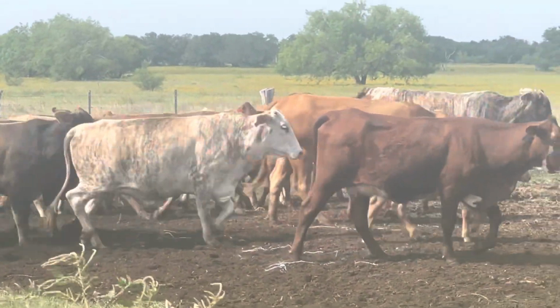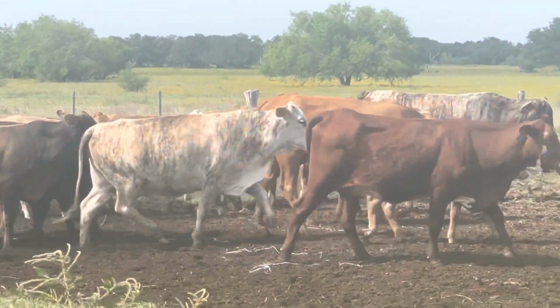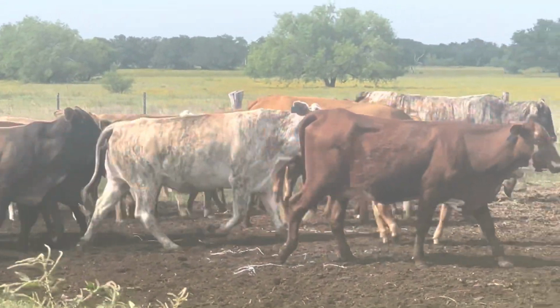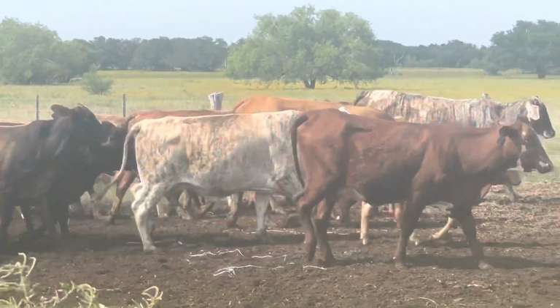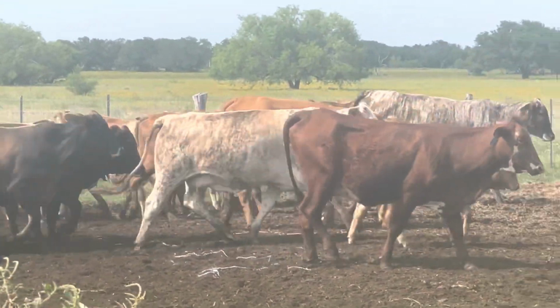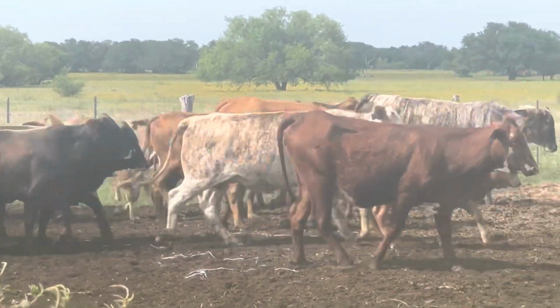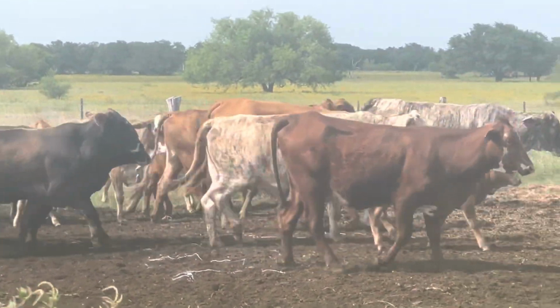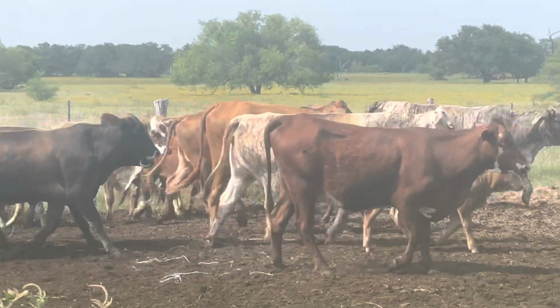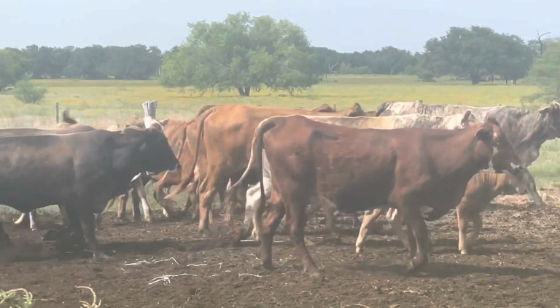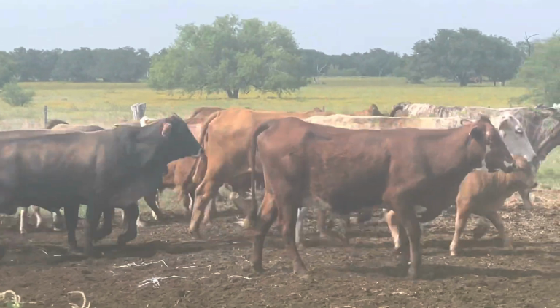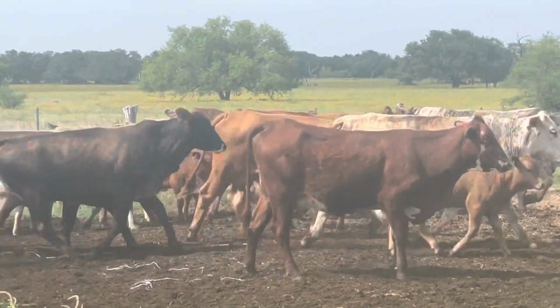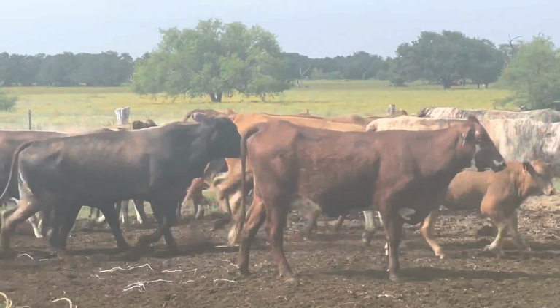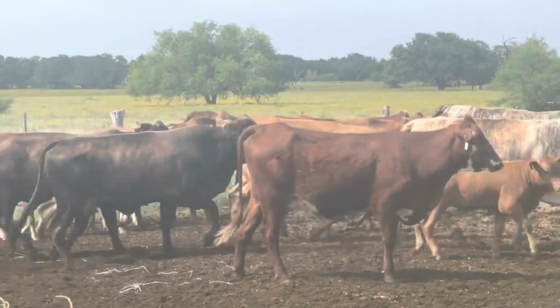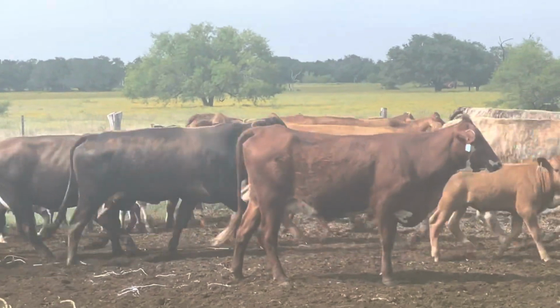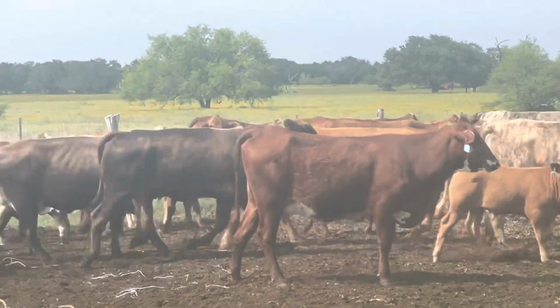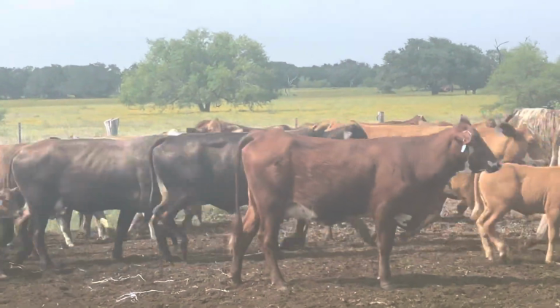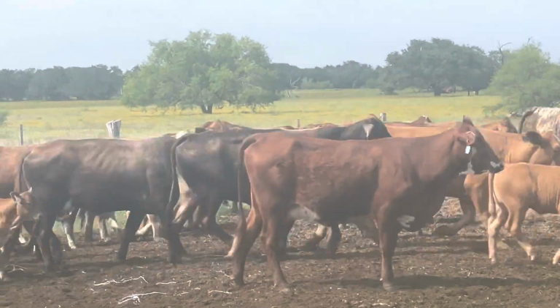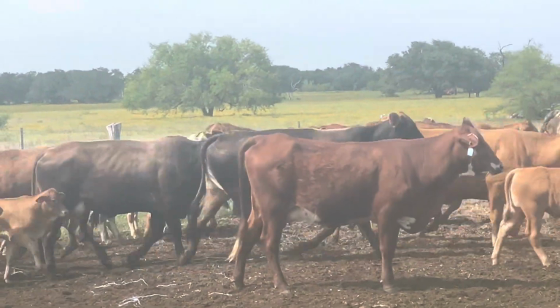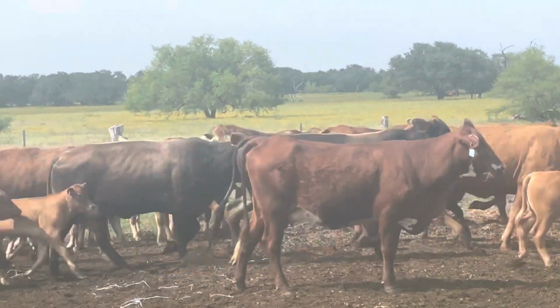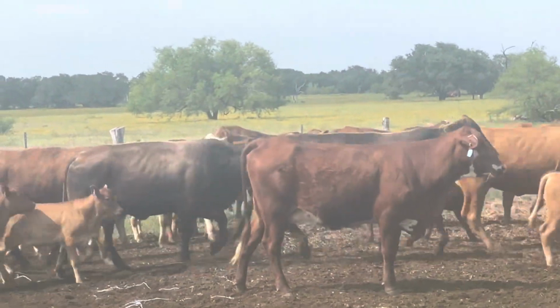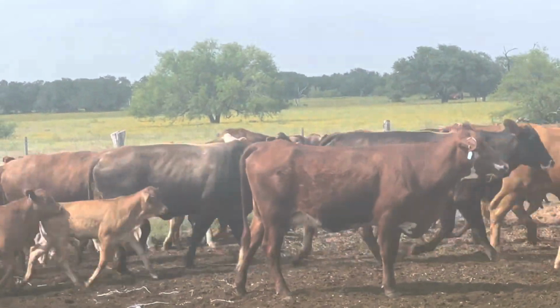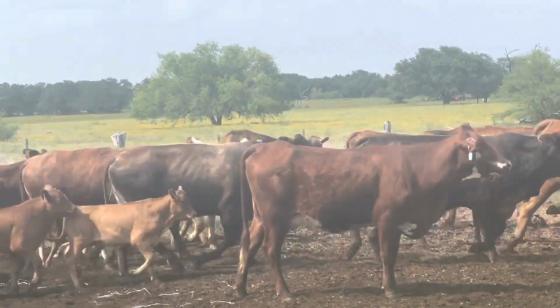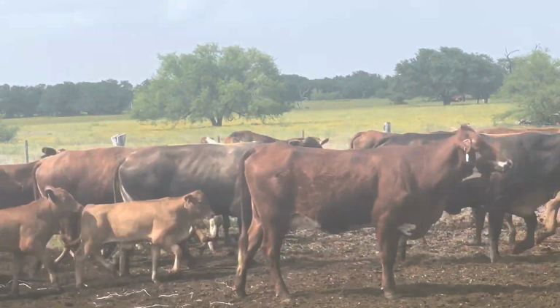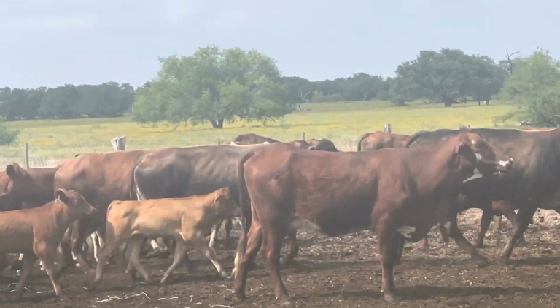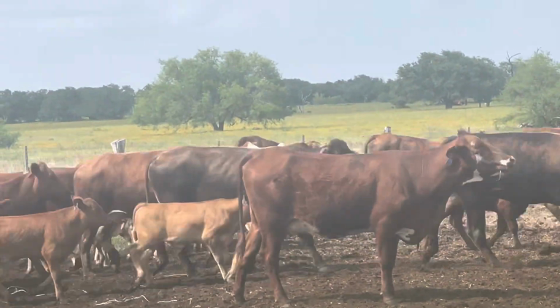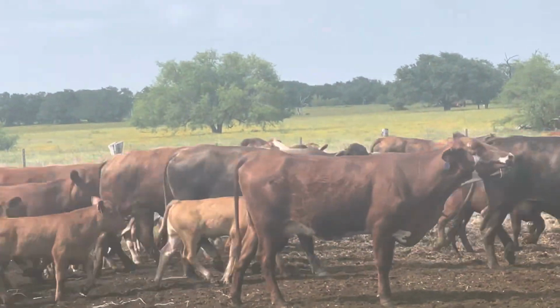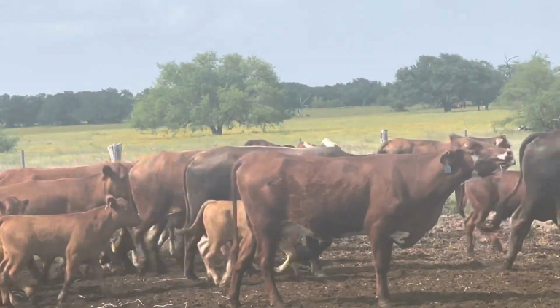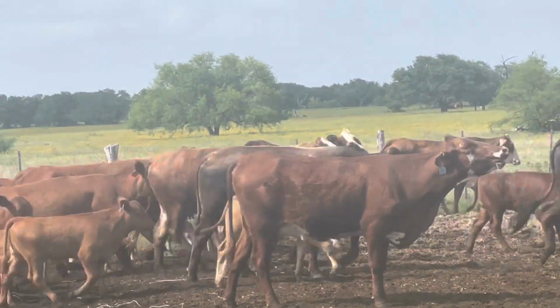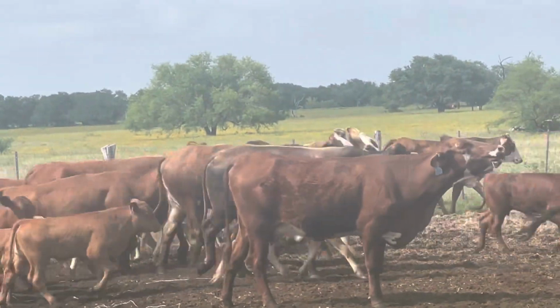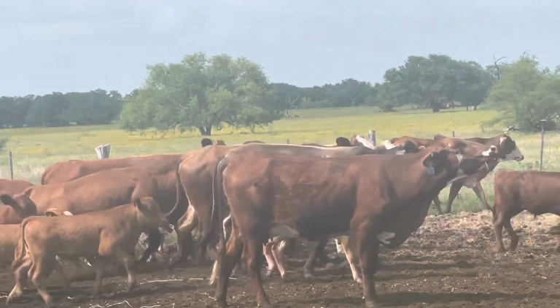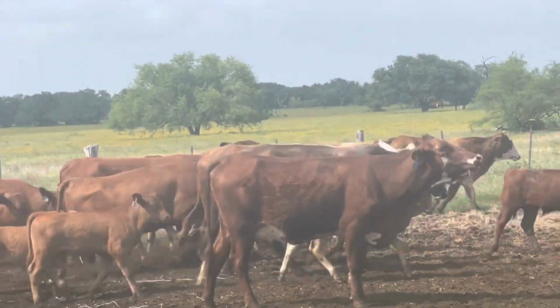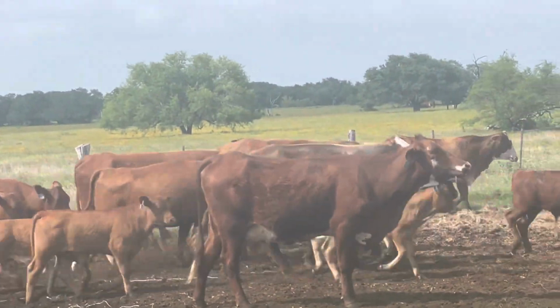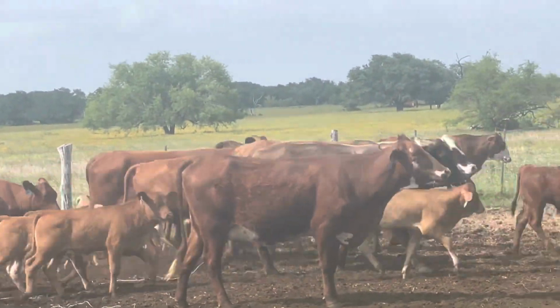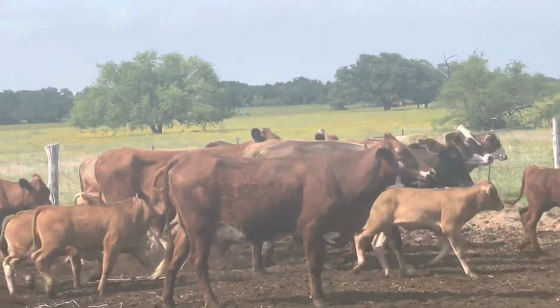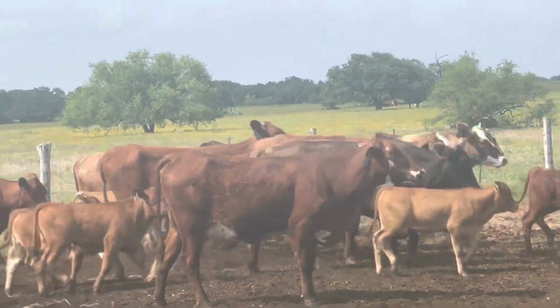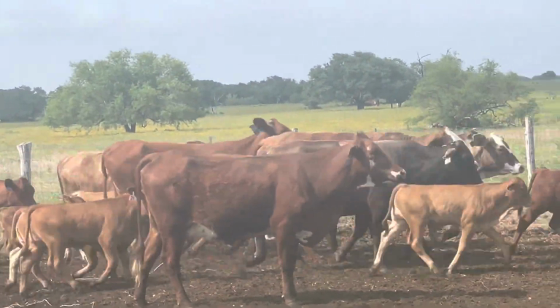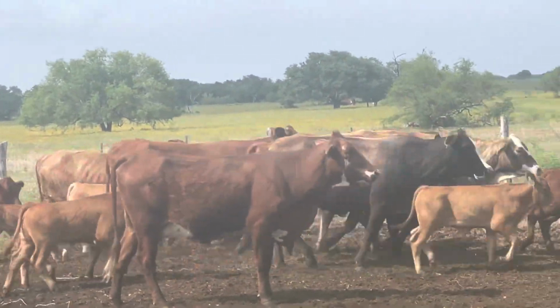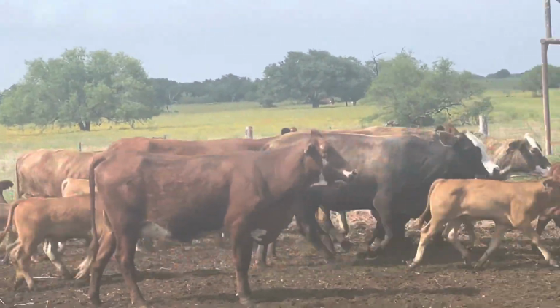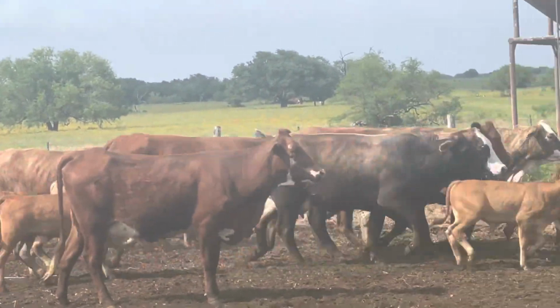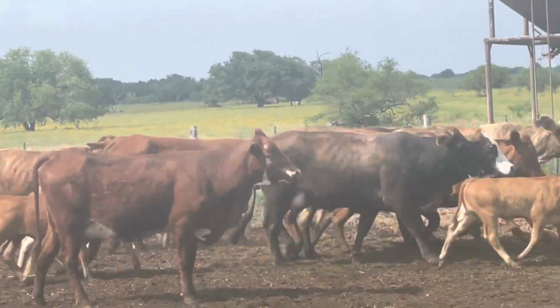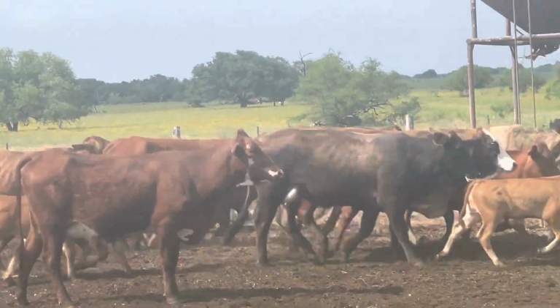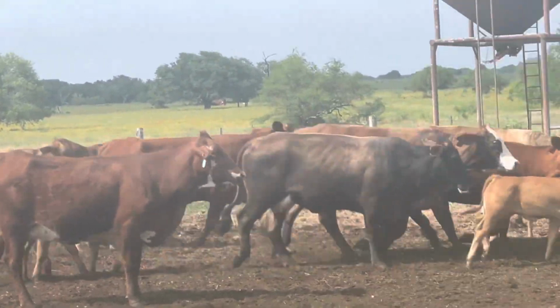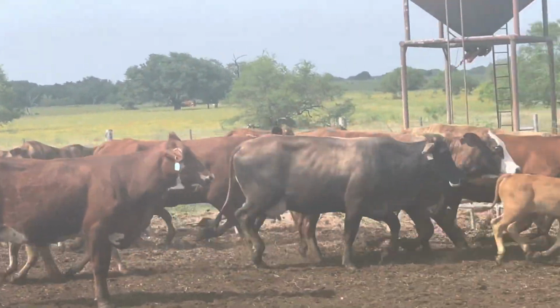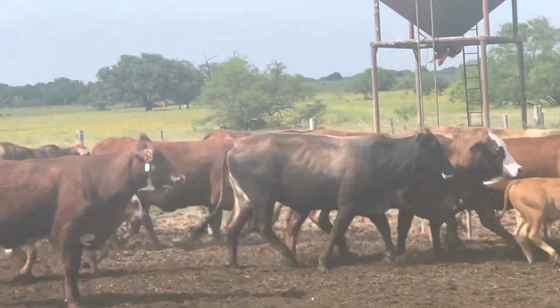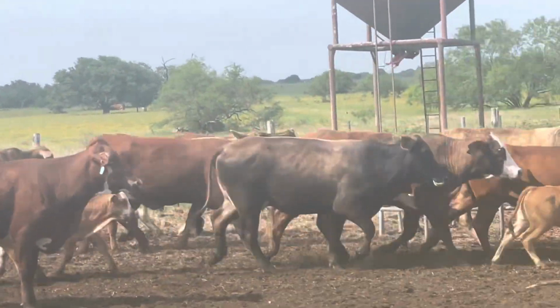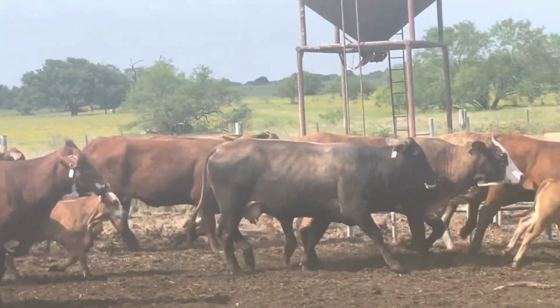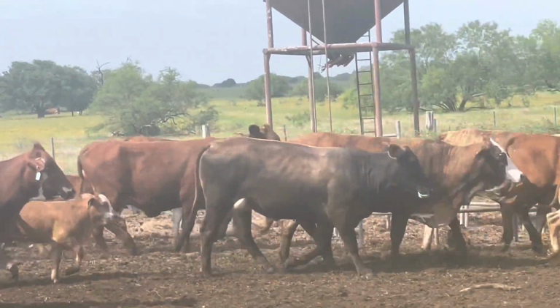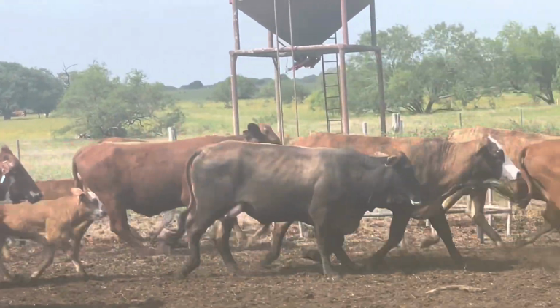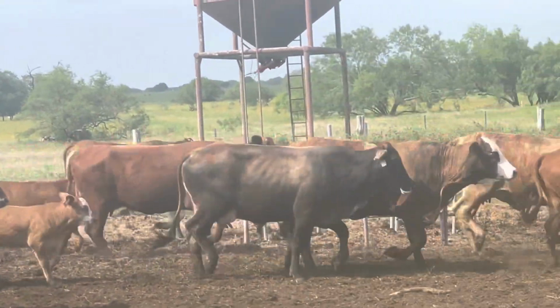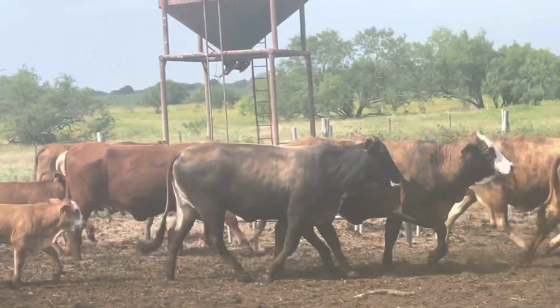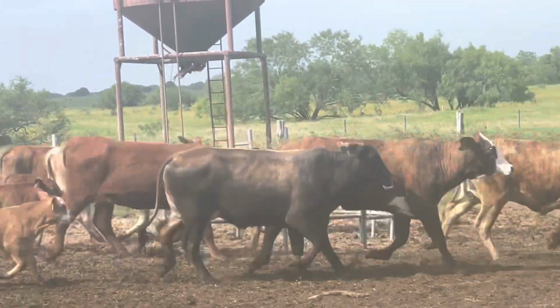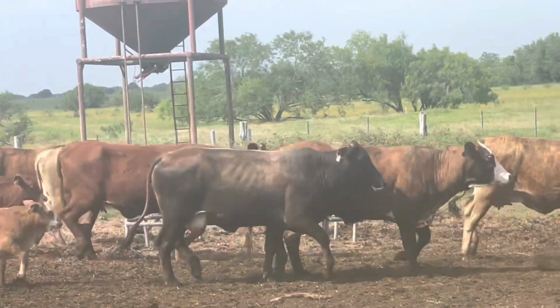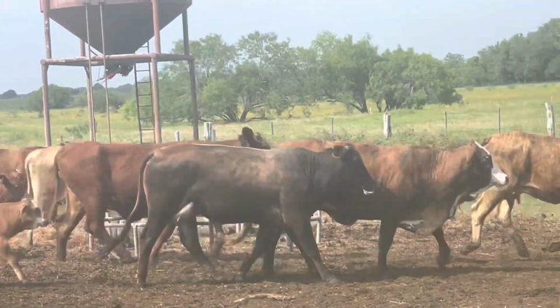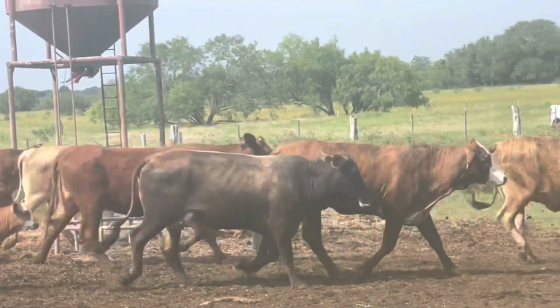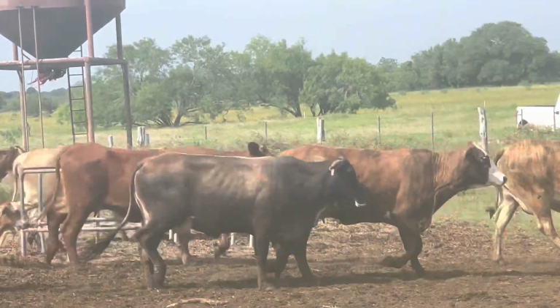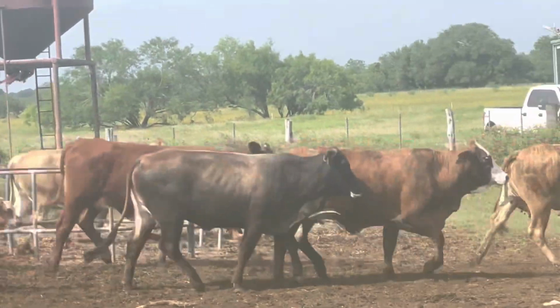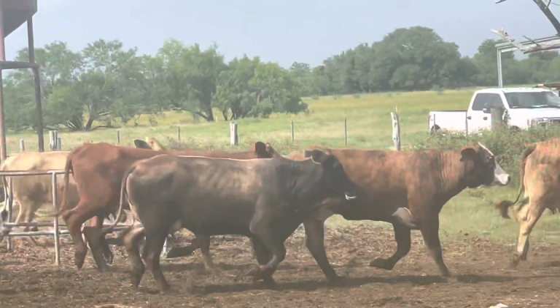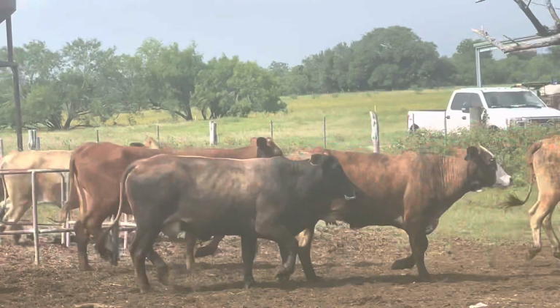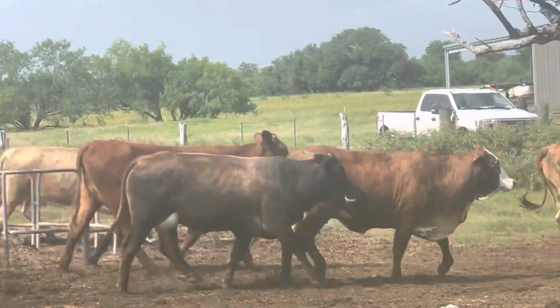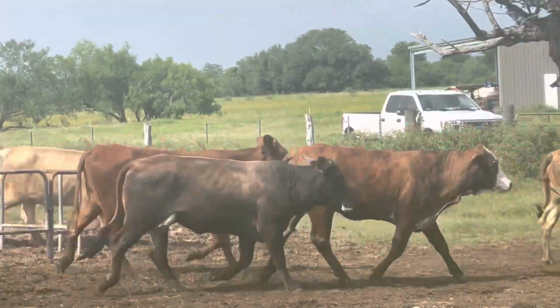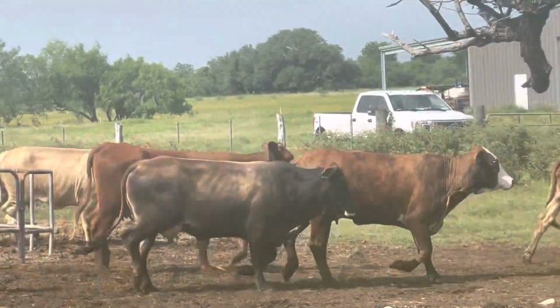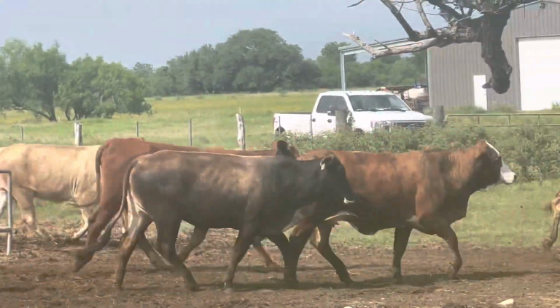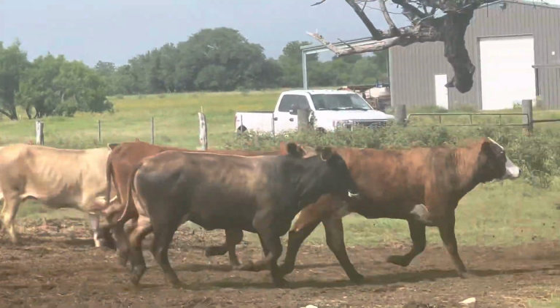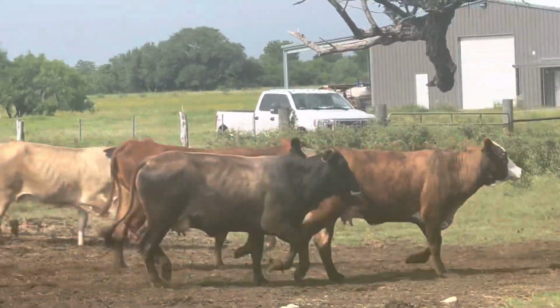Y'all guys put embryos in — they'll make phenomenal embryo recipient cows. They'll make phenomenal embryo recipient cows. Look how big the cows are.